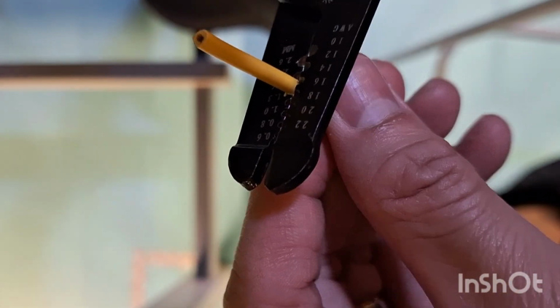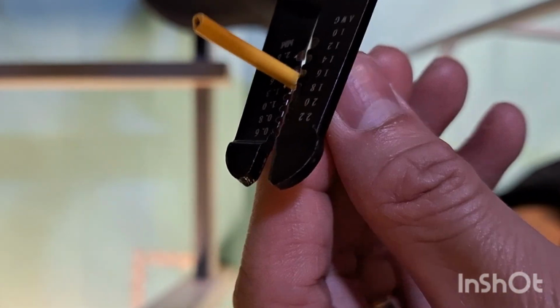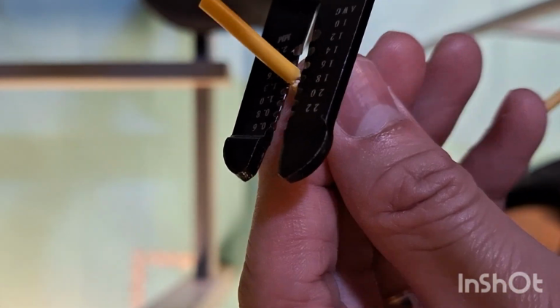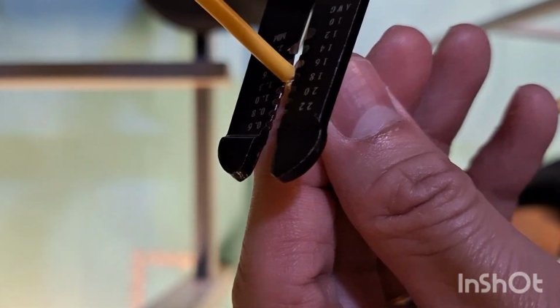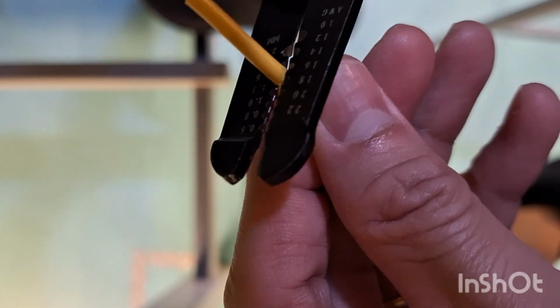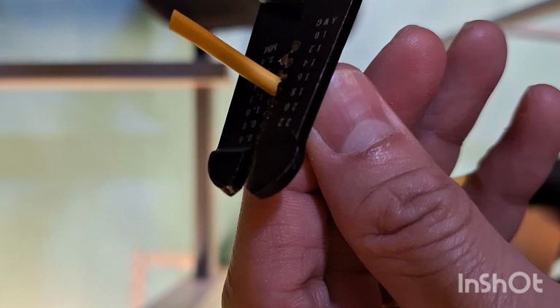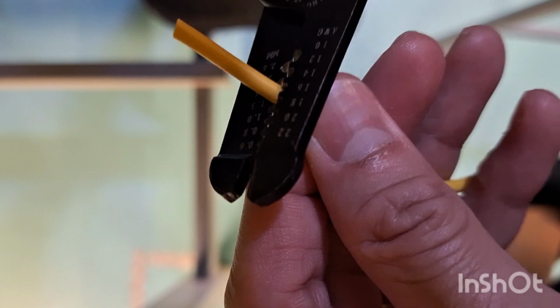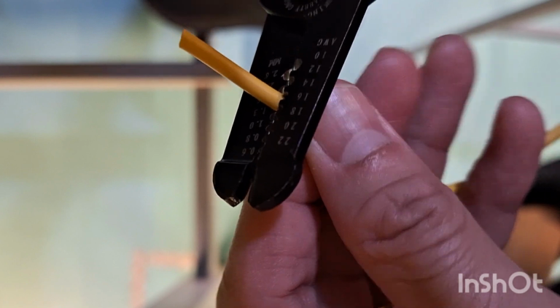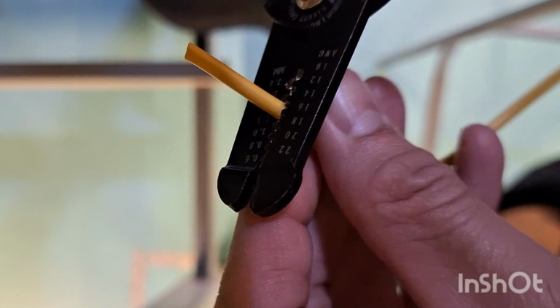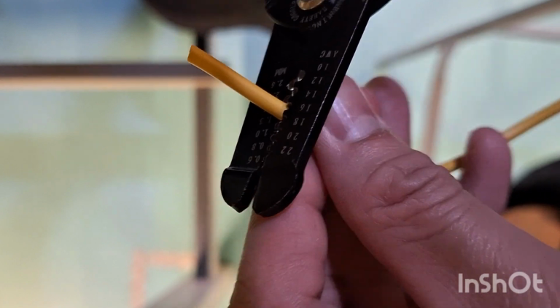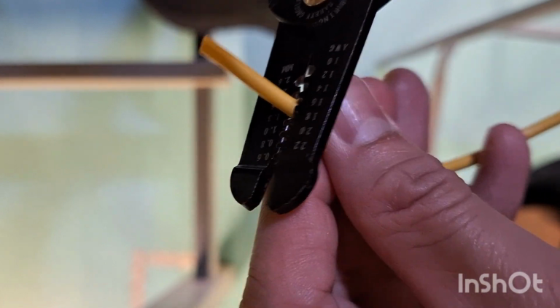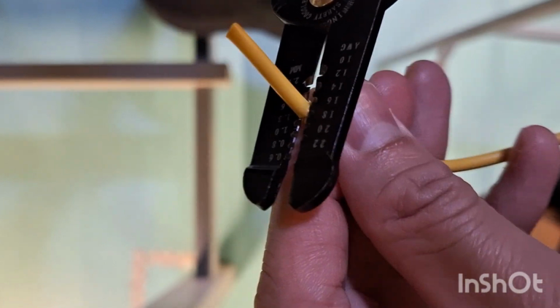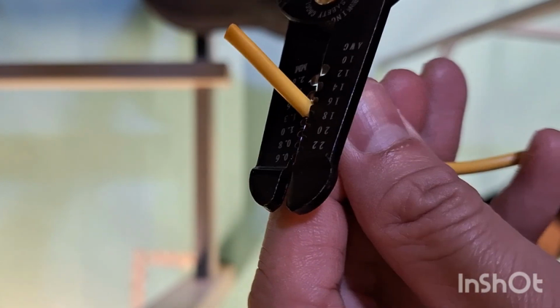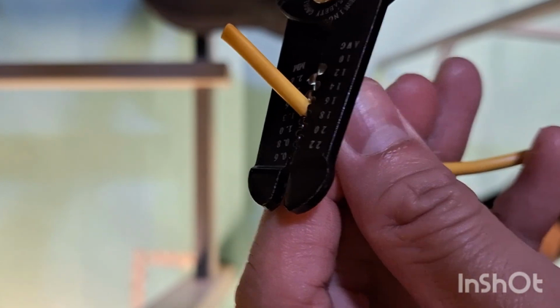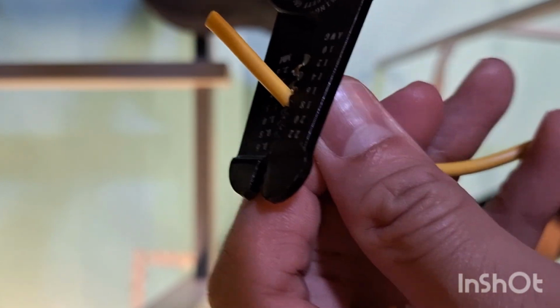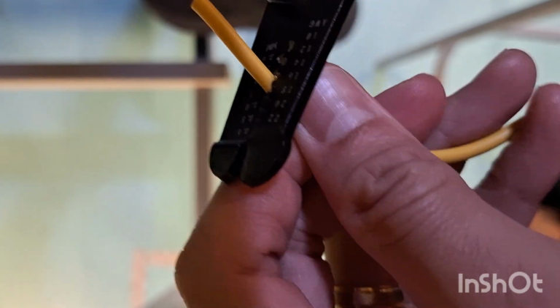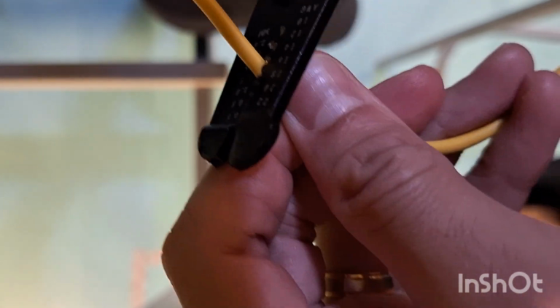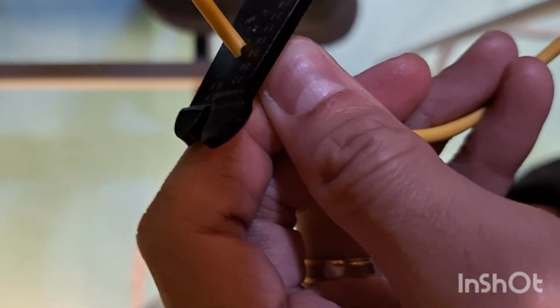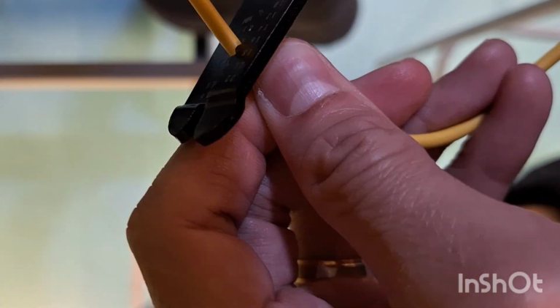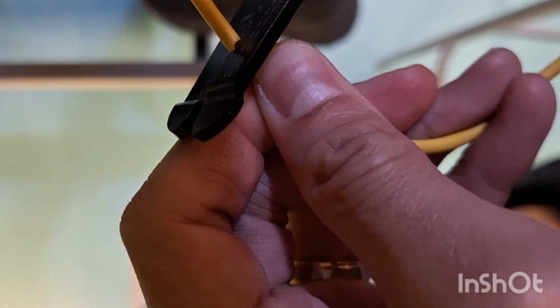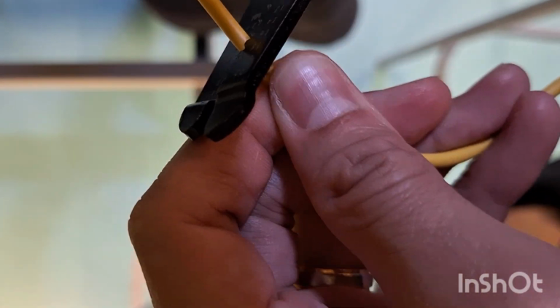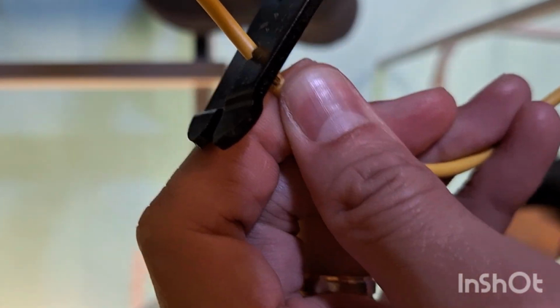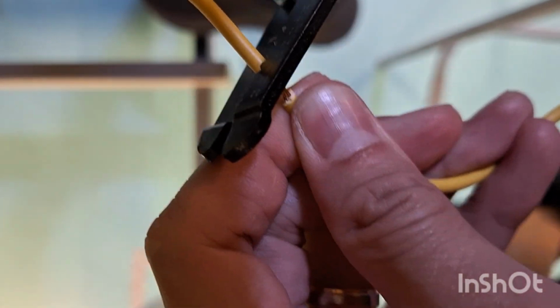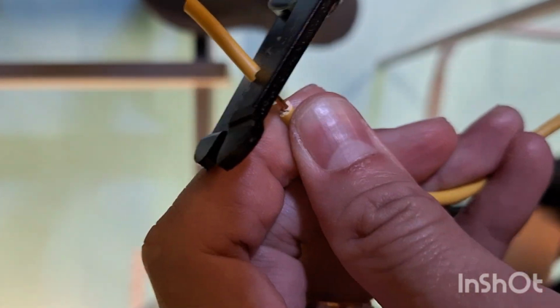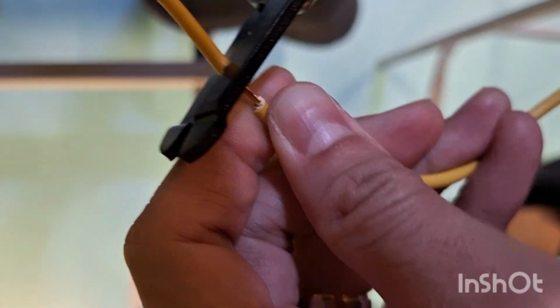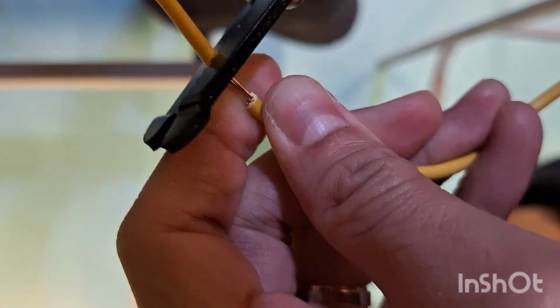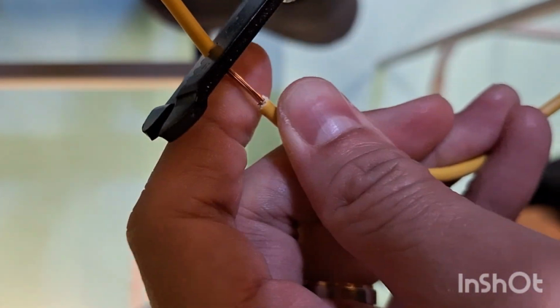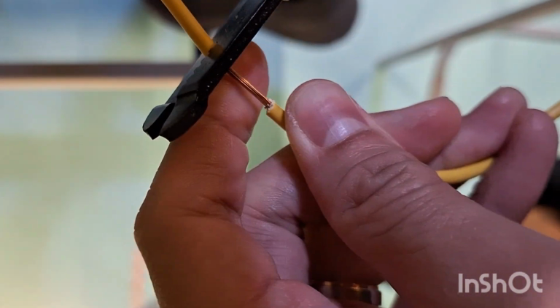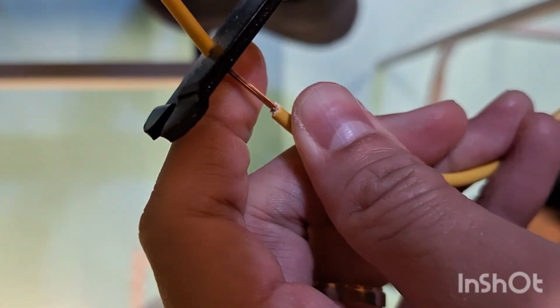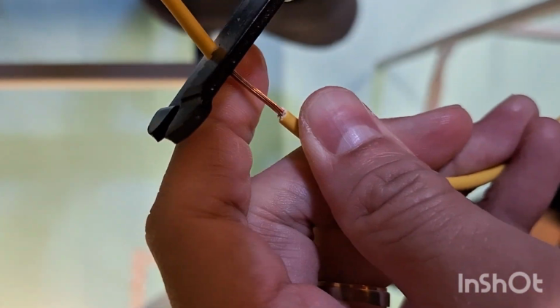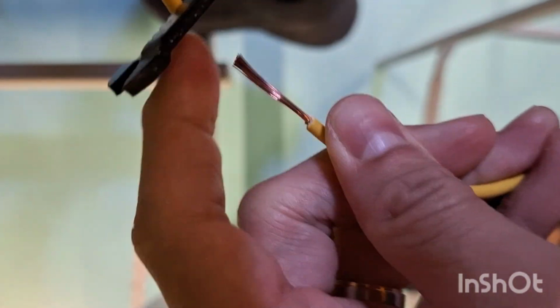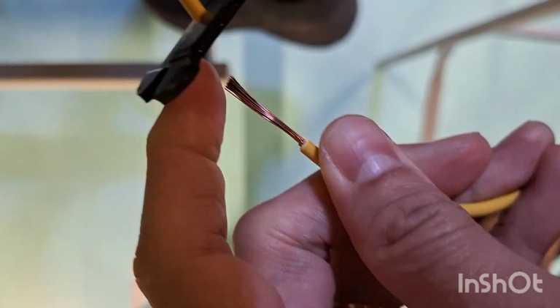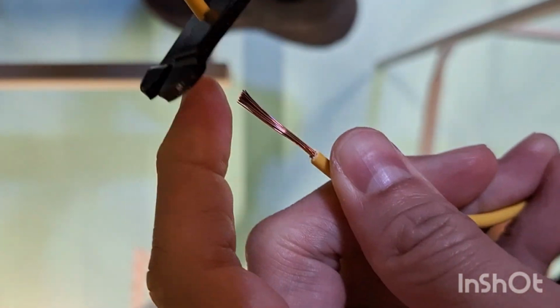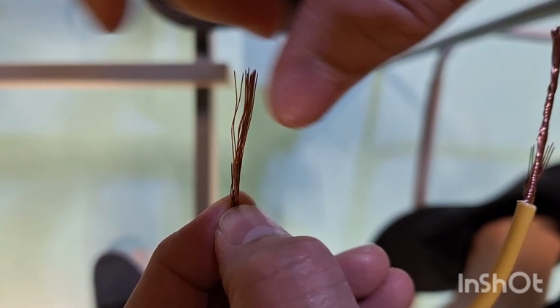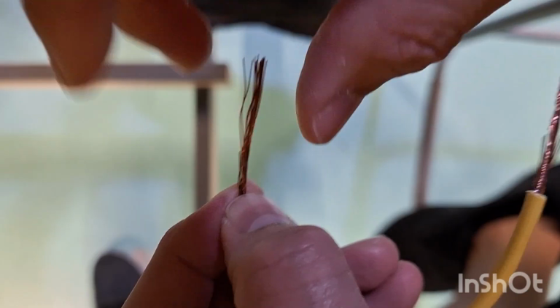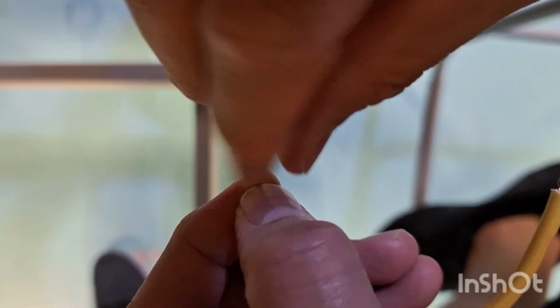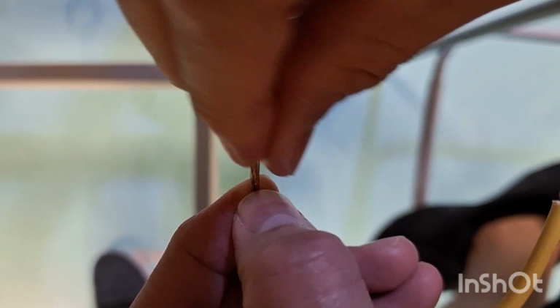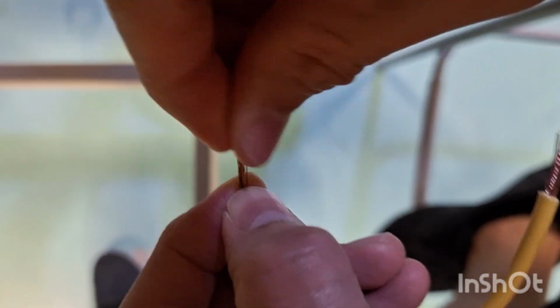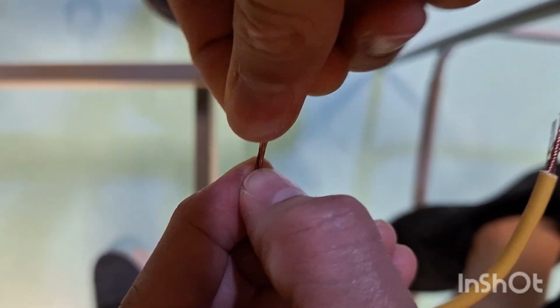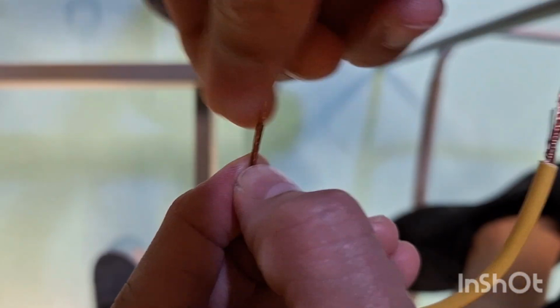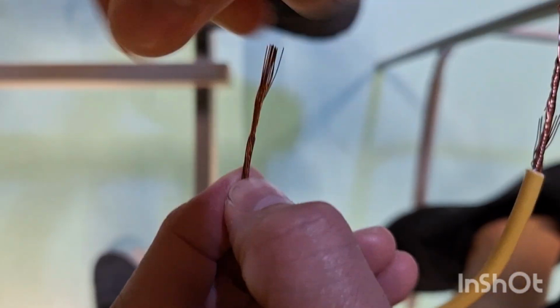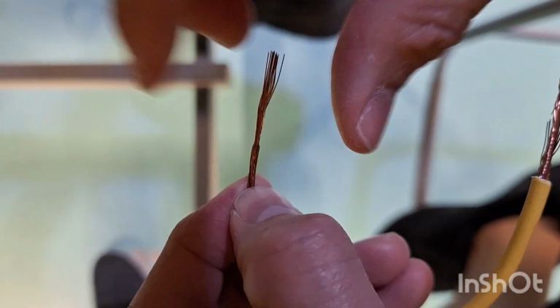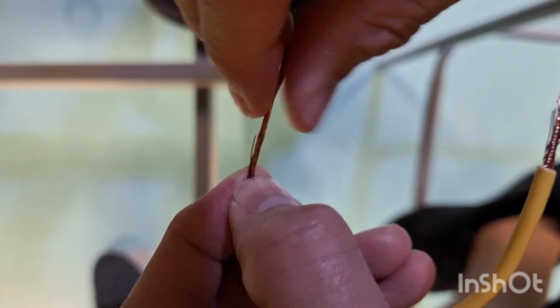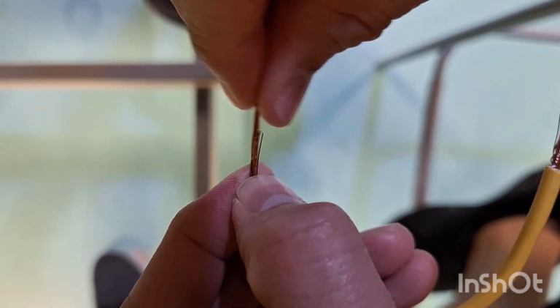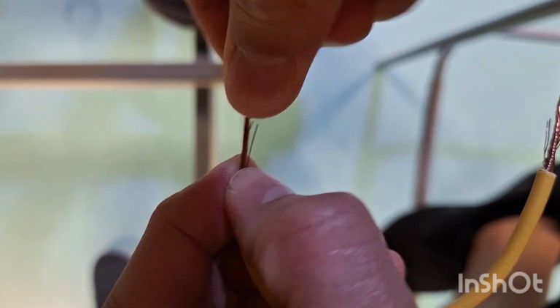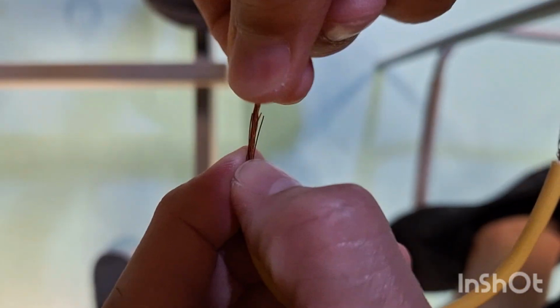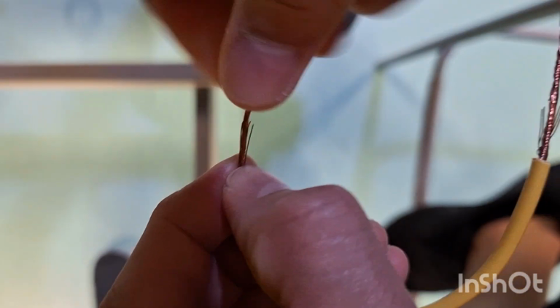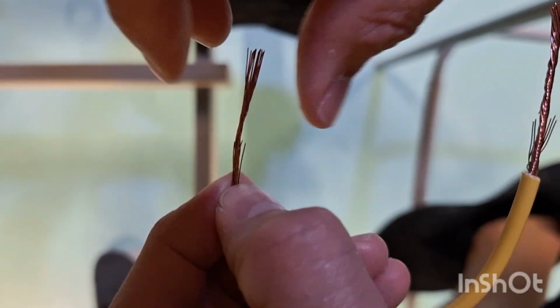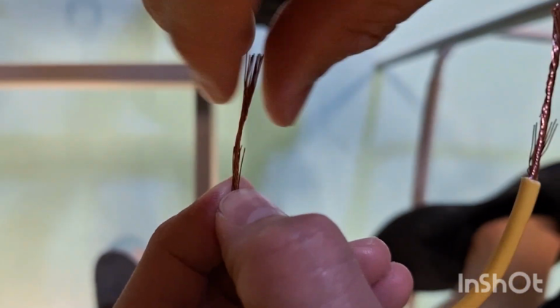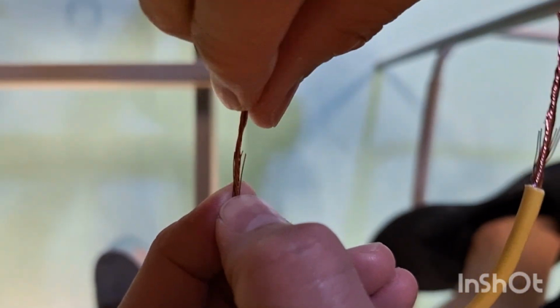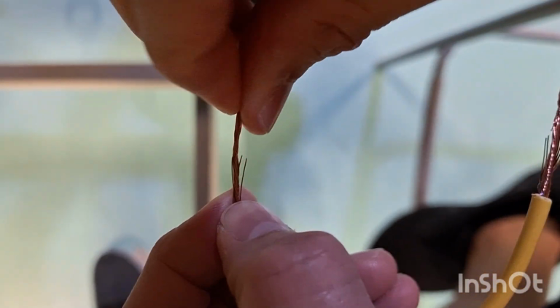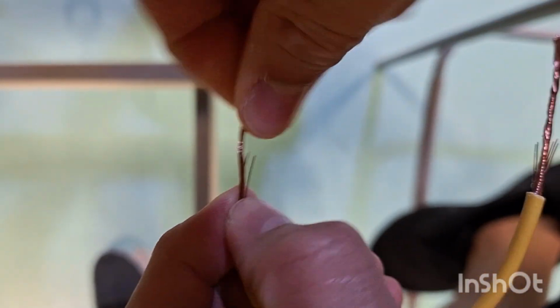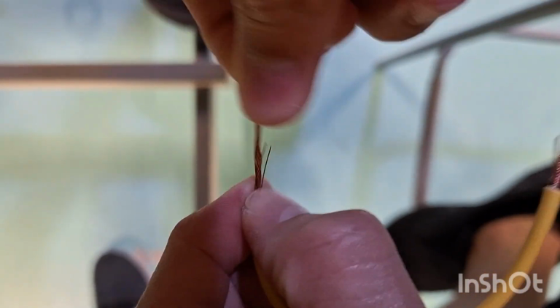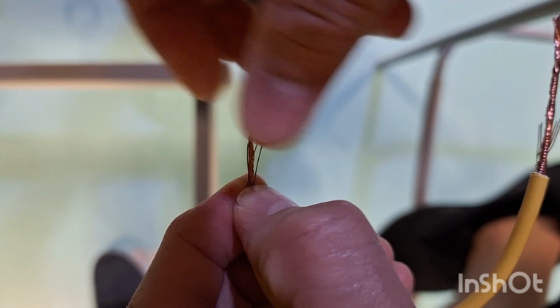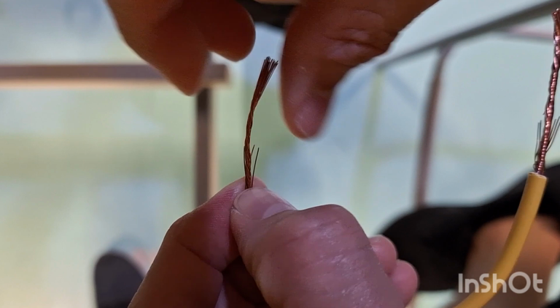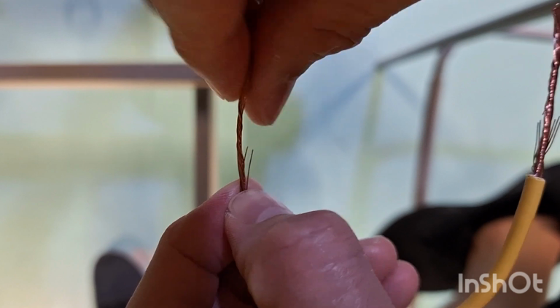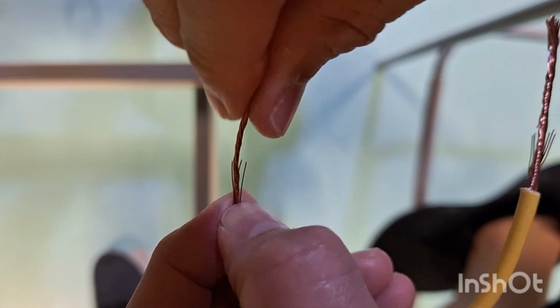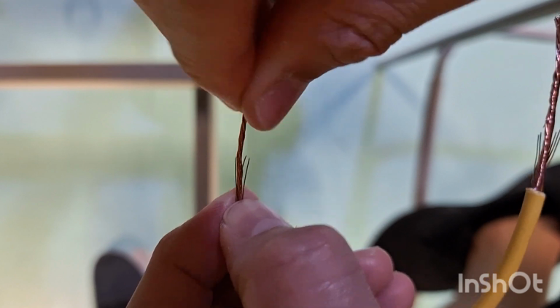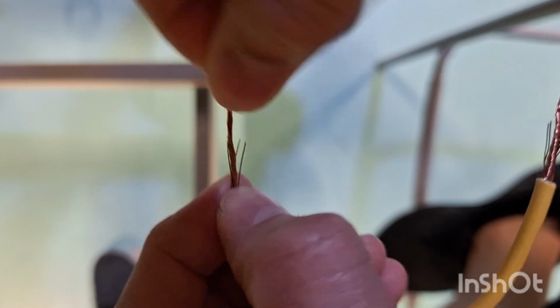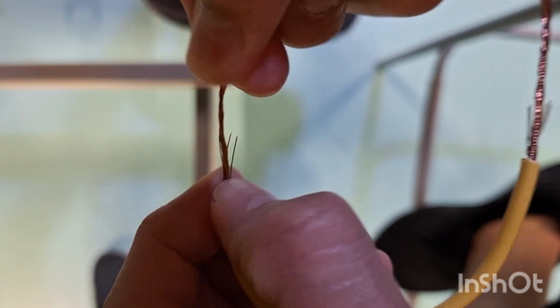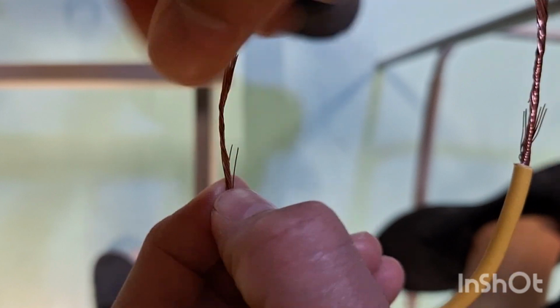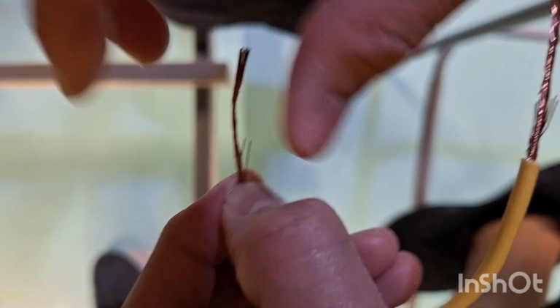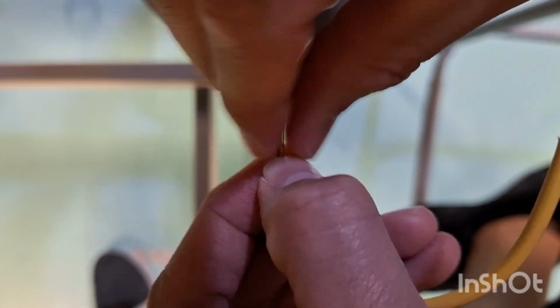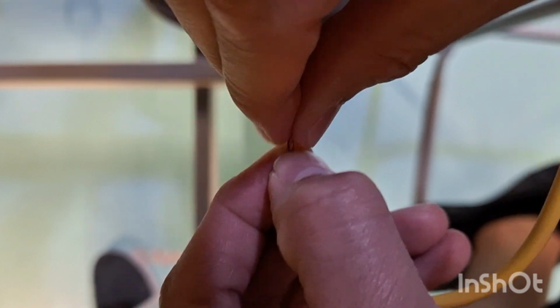First, I'll use a wire stripper to remove the insulation. Second, I'll twist the ends of the wire in one direction.